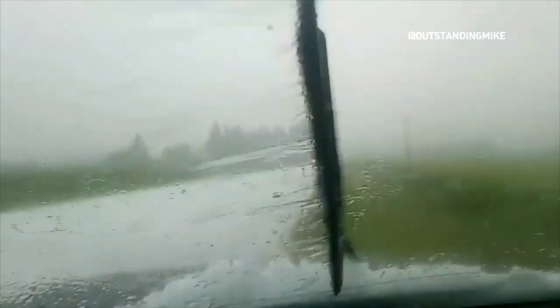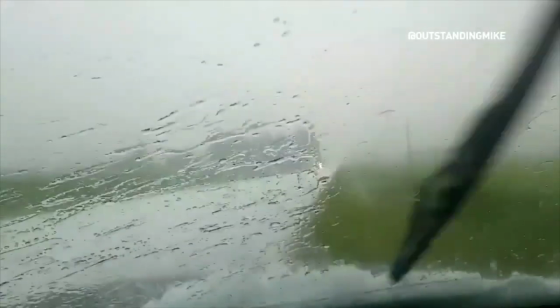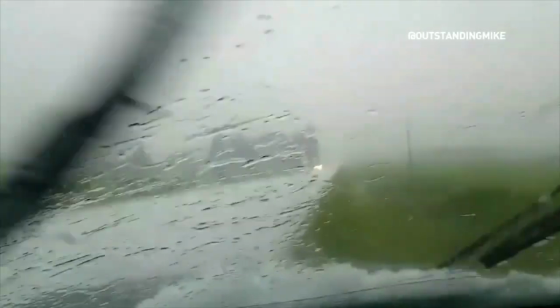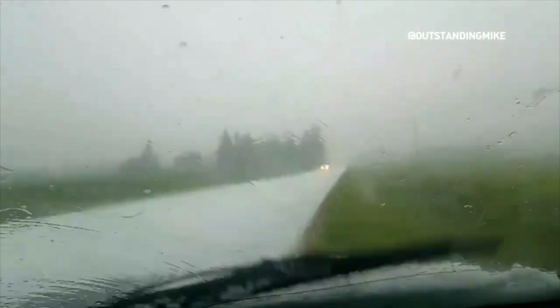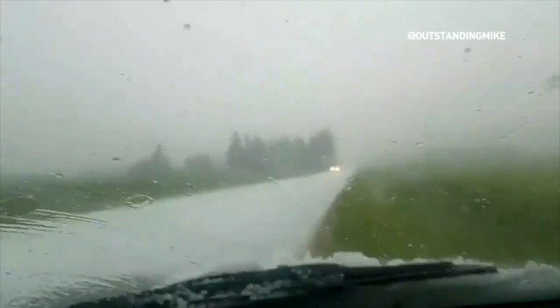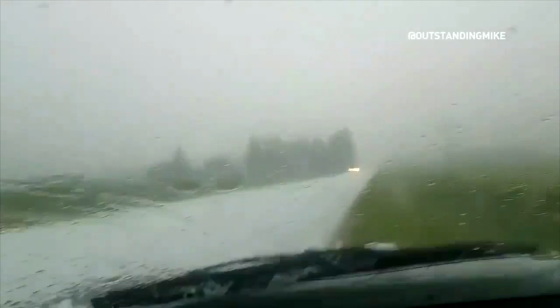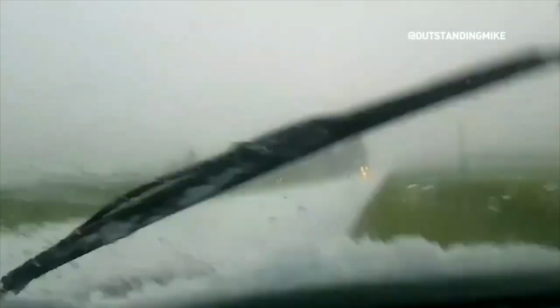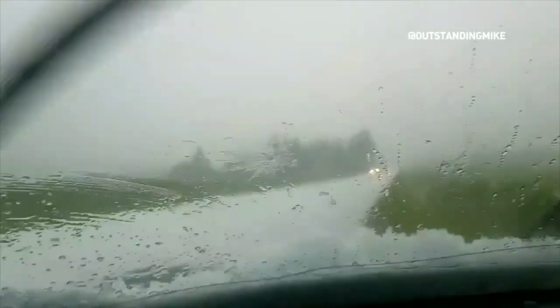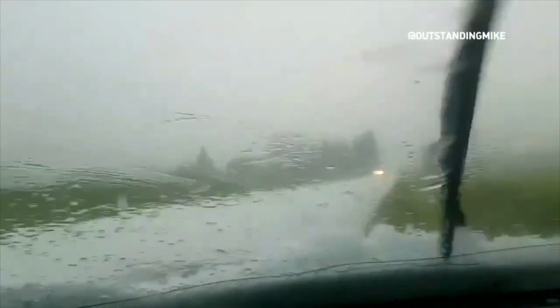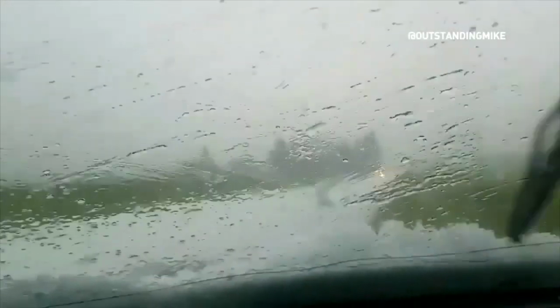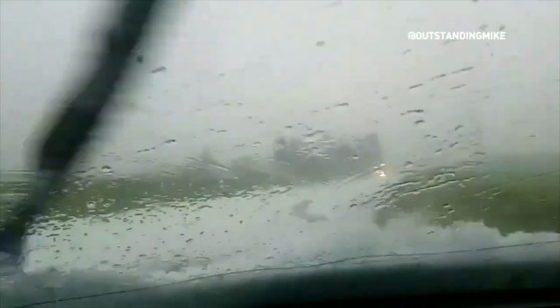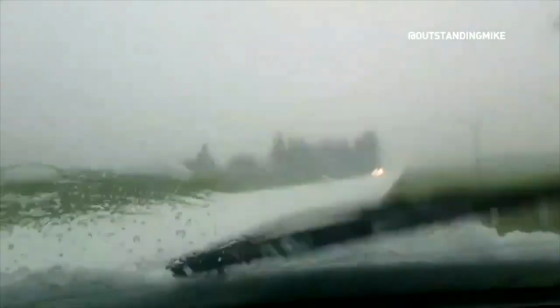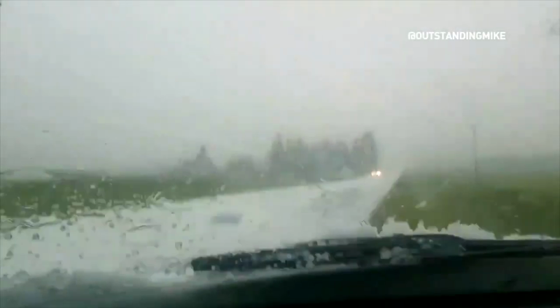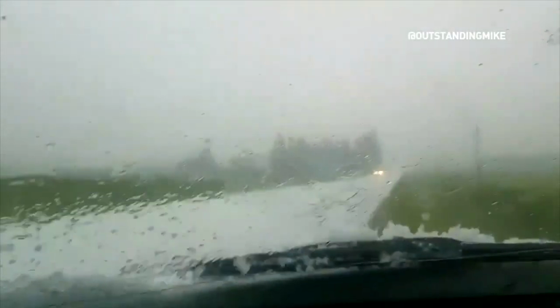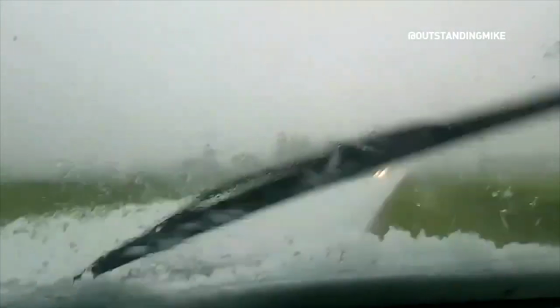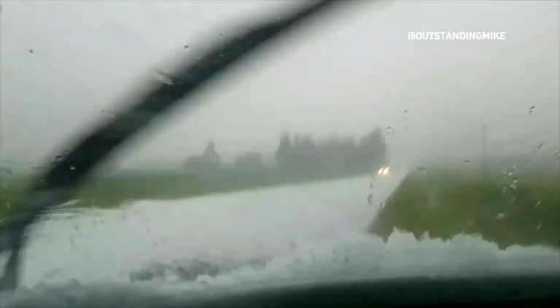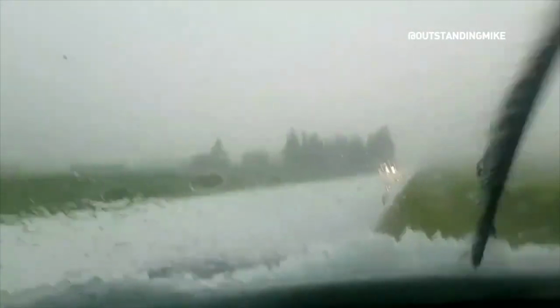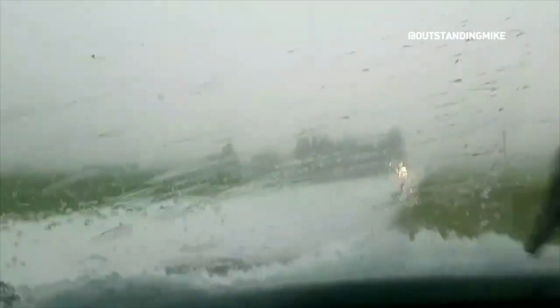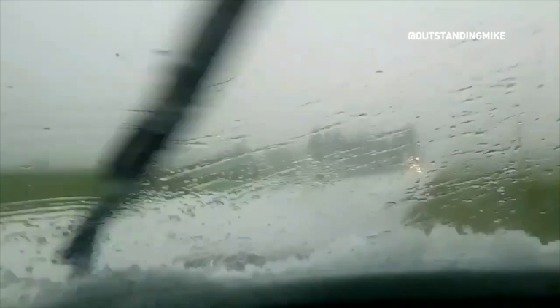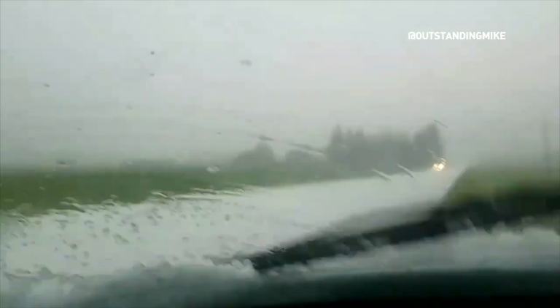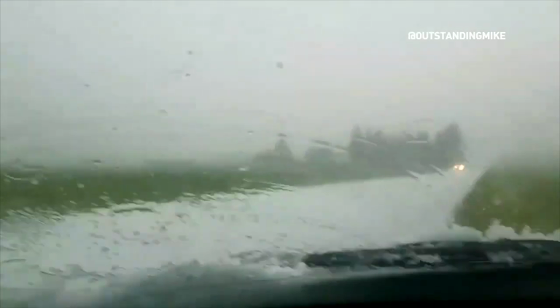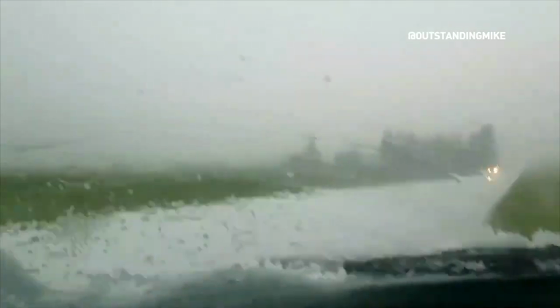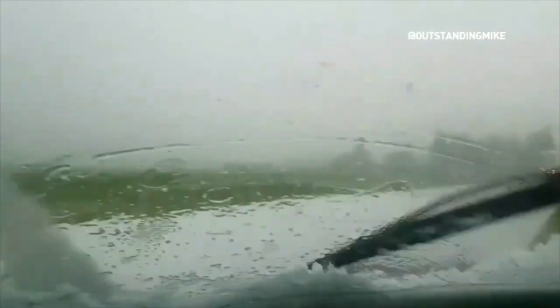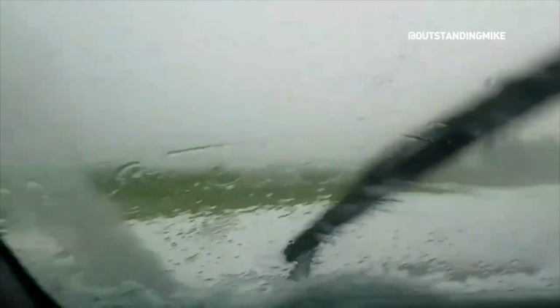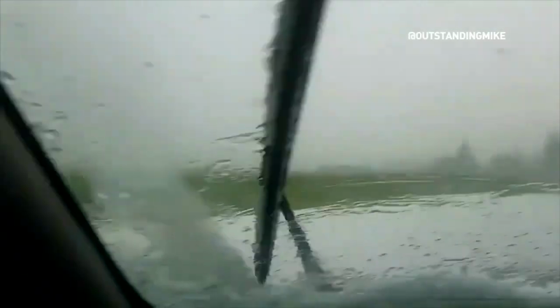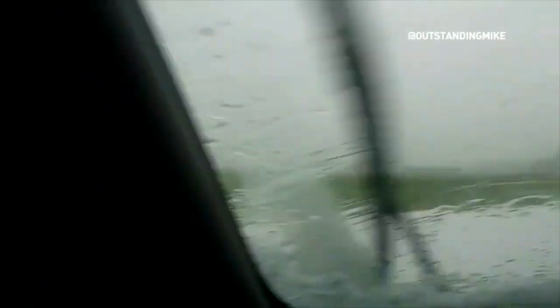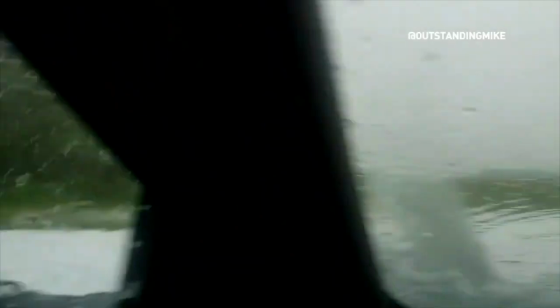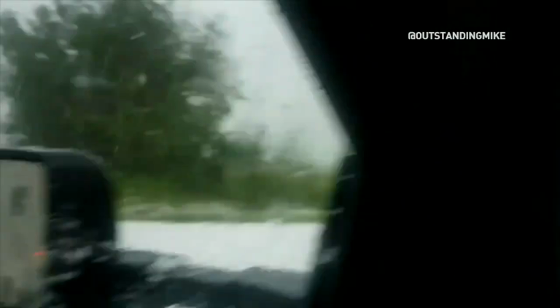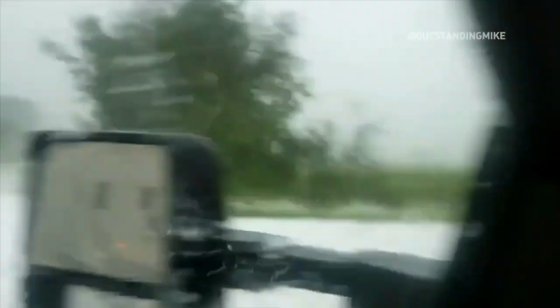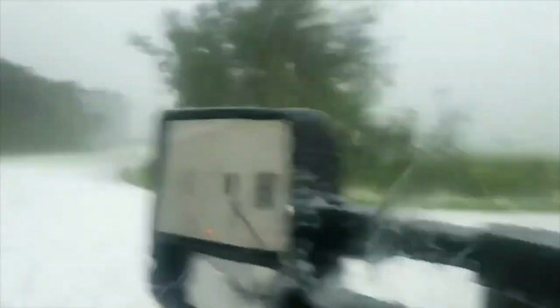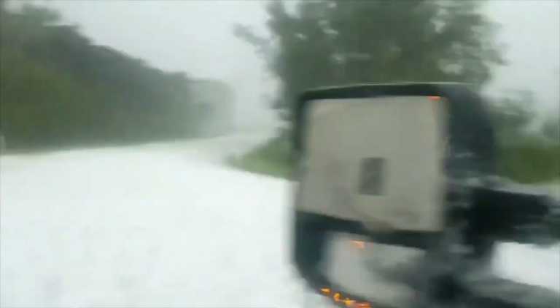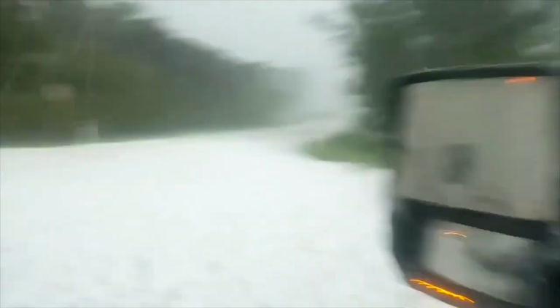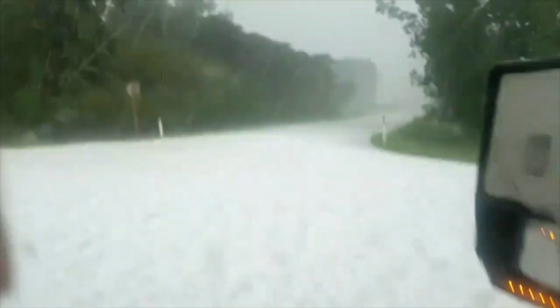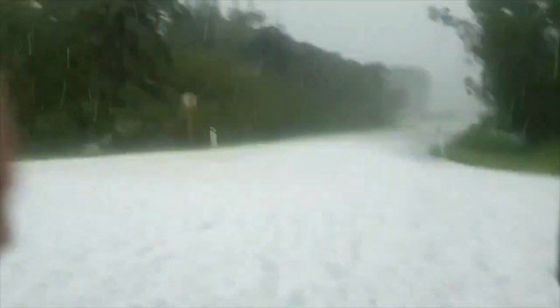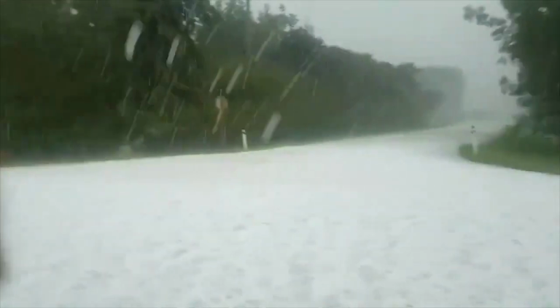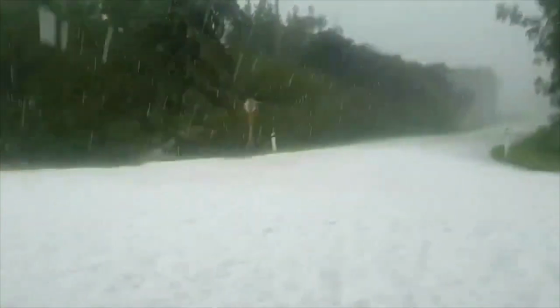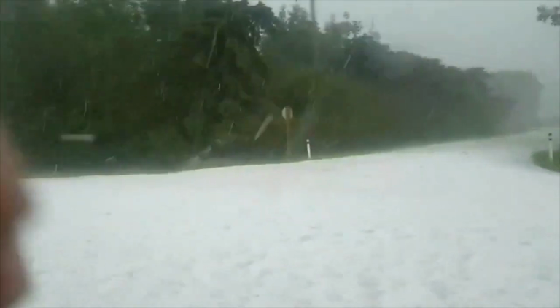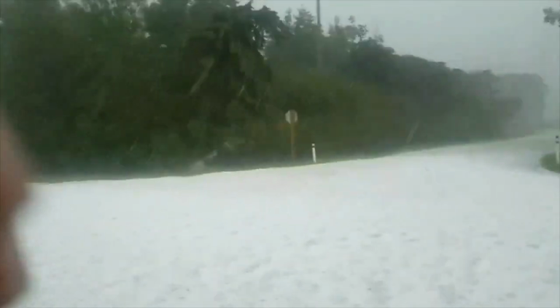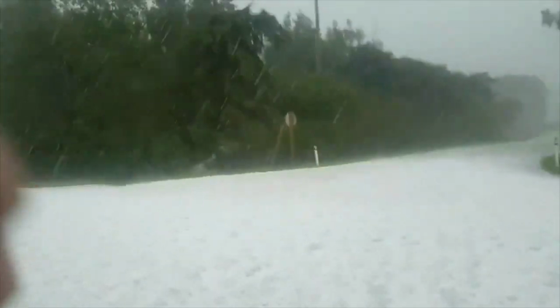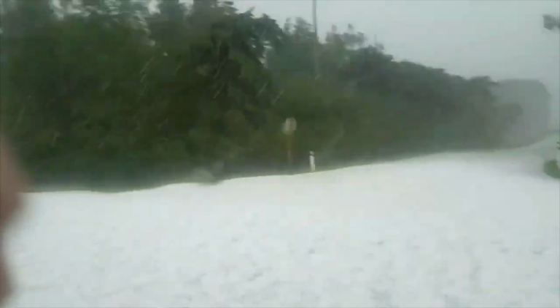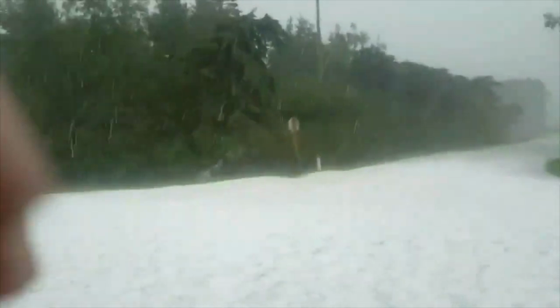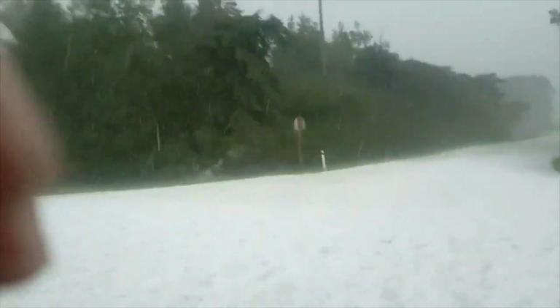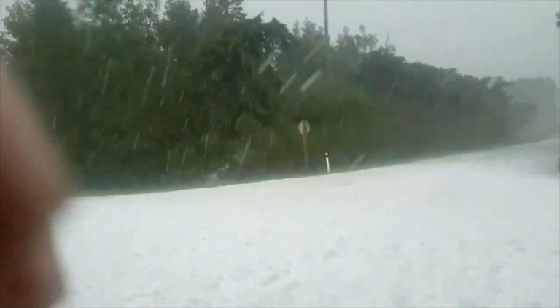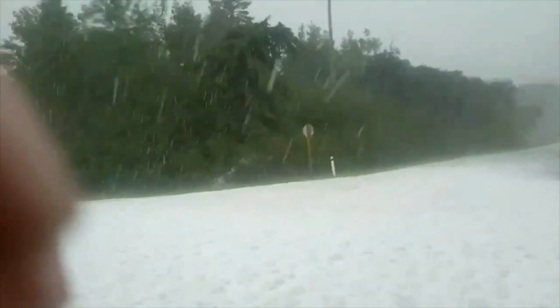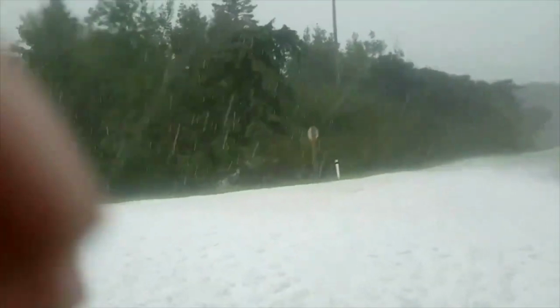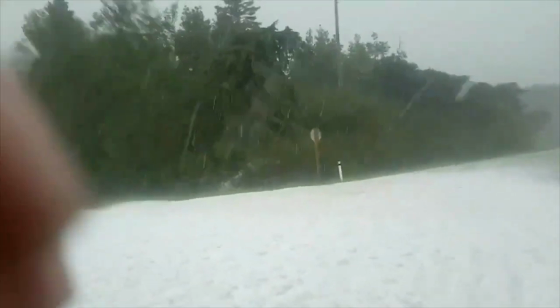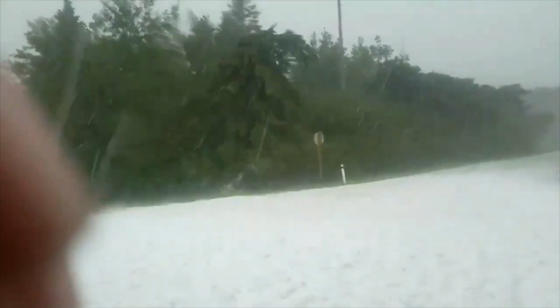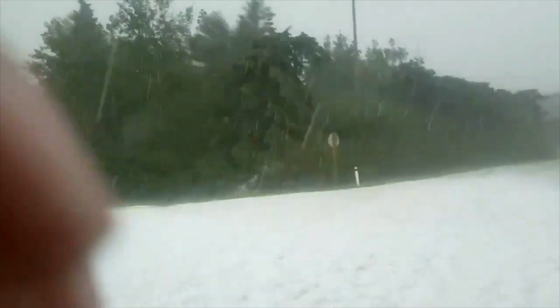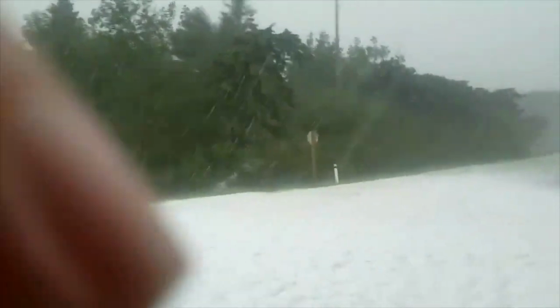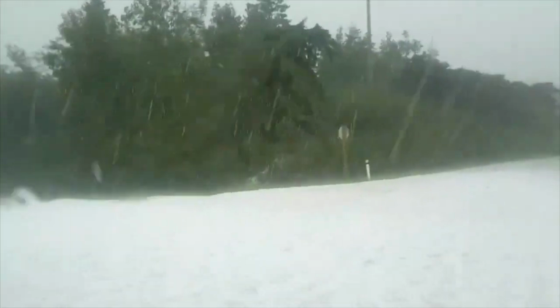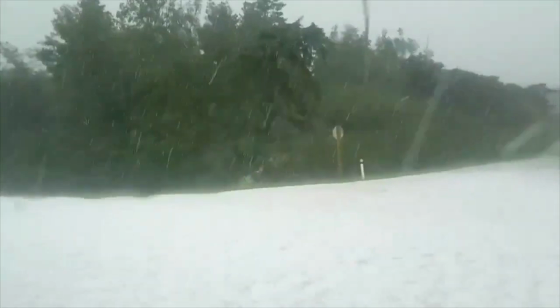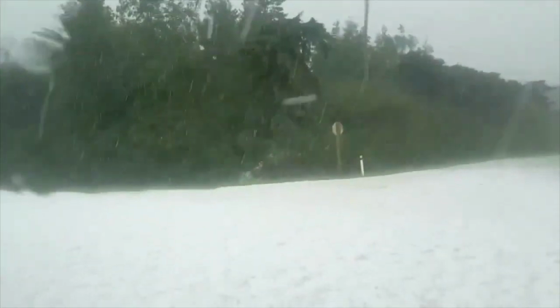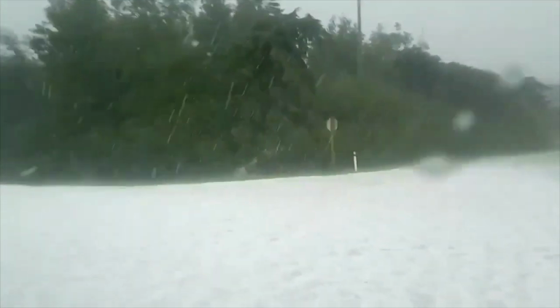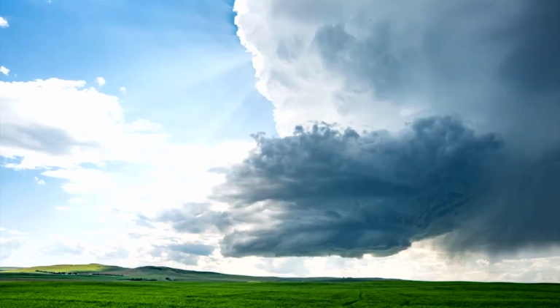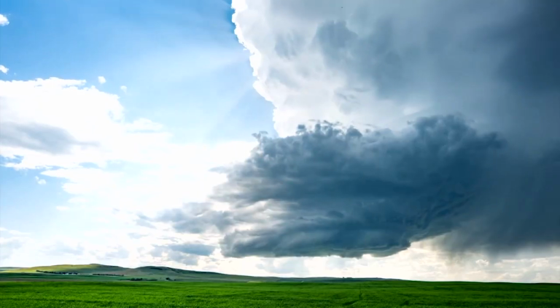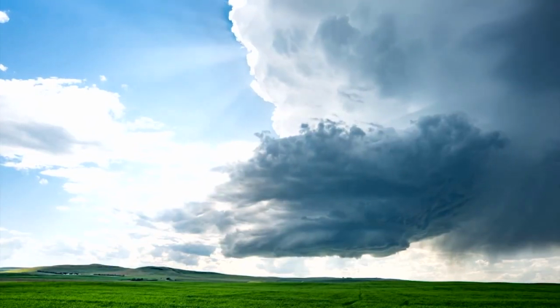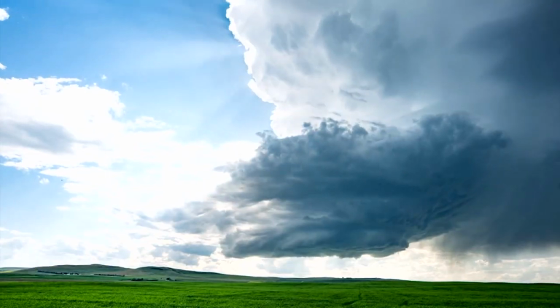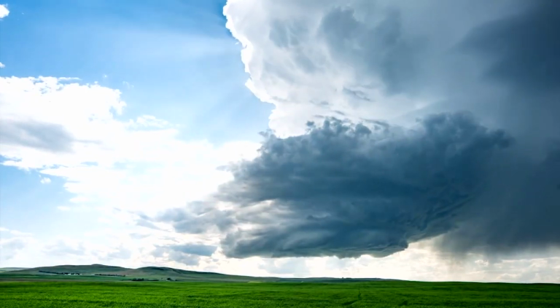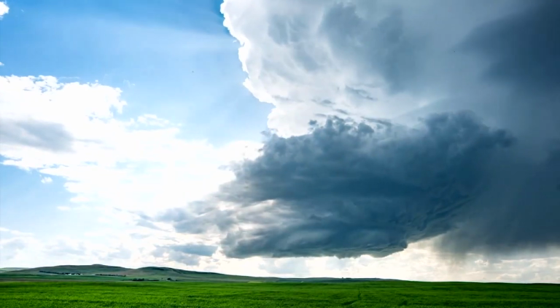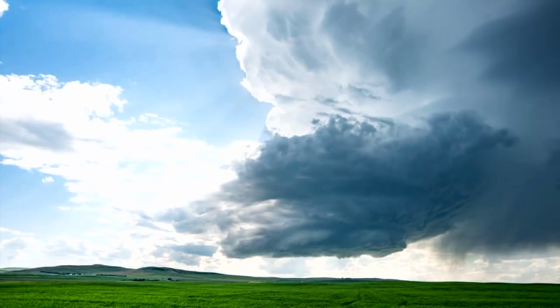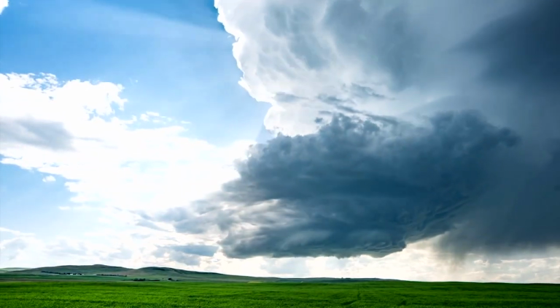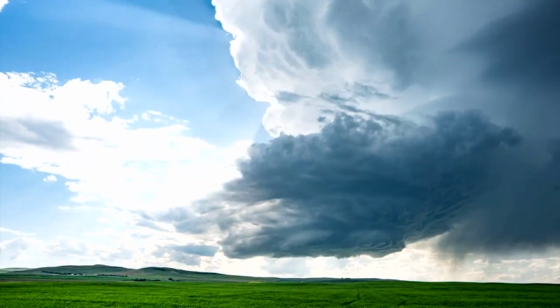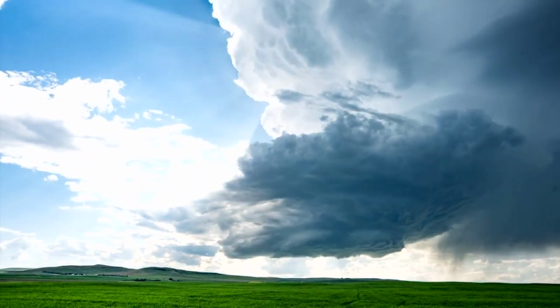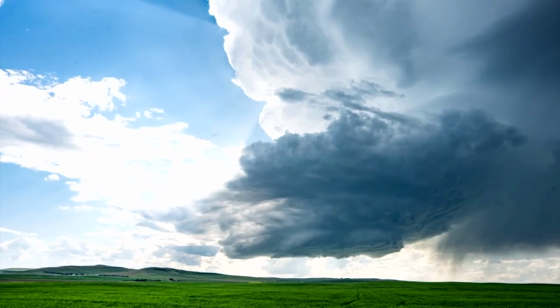The region is known as Hail Alley due to the fact that the greatest frequency of hailstorms in Canada occur between Calgary and Red Deer.